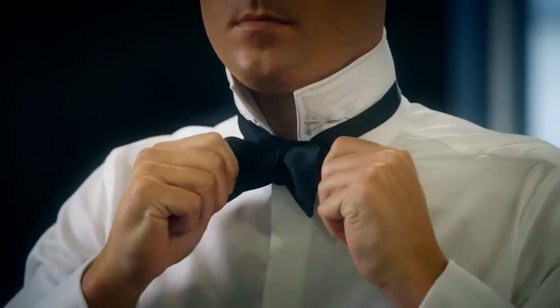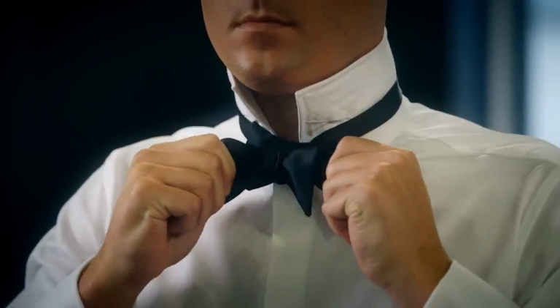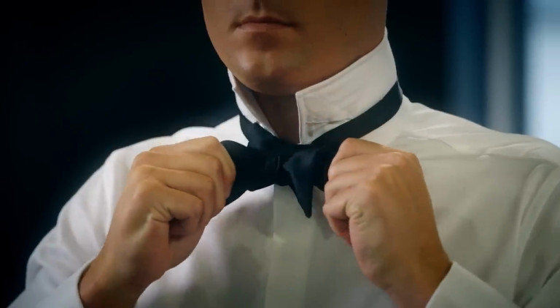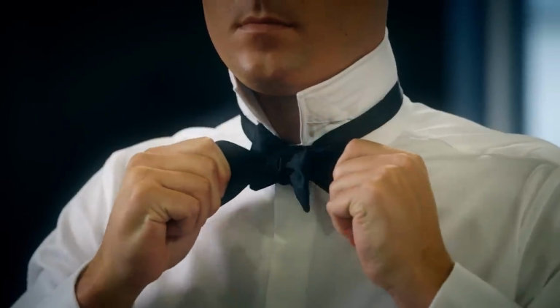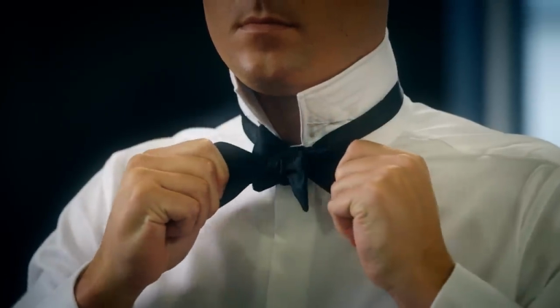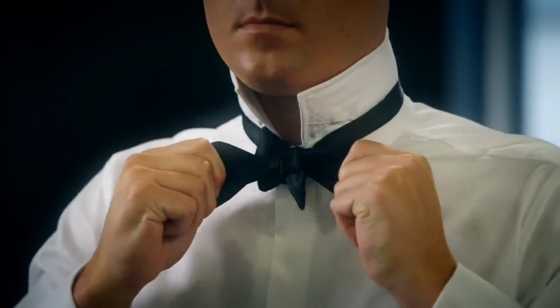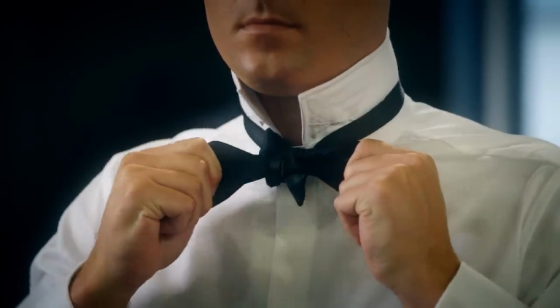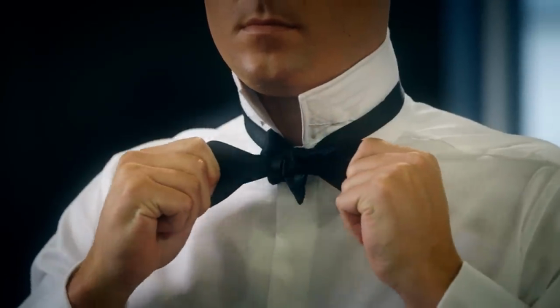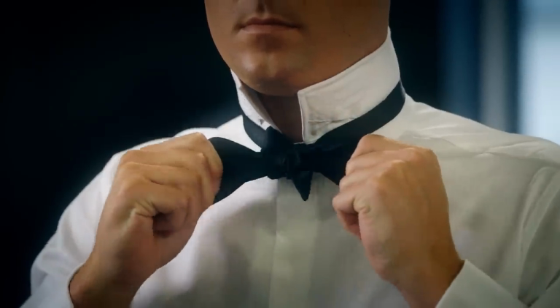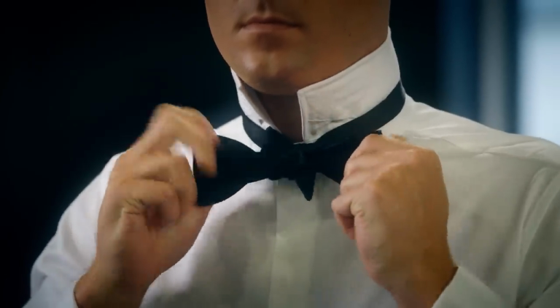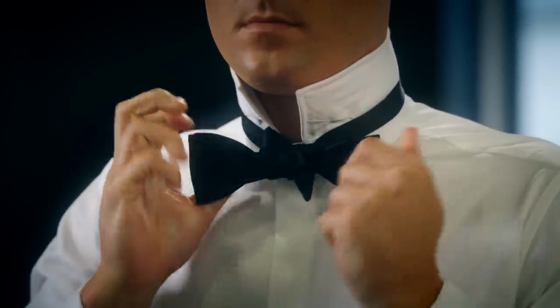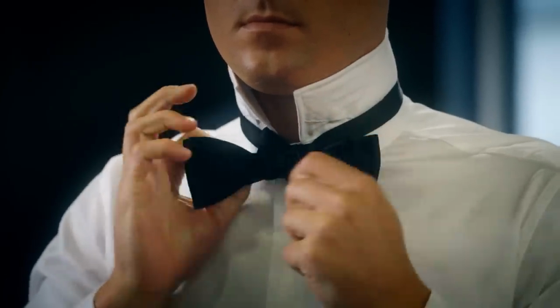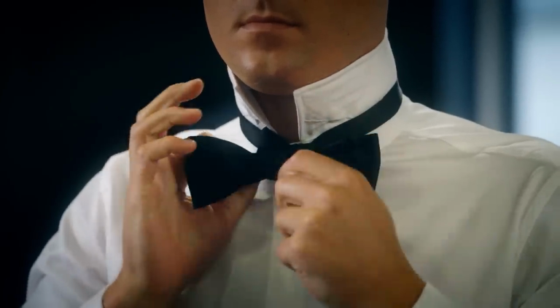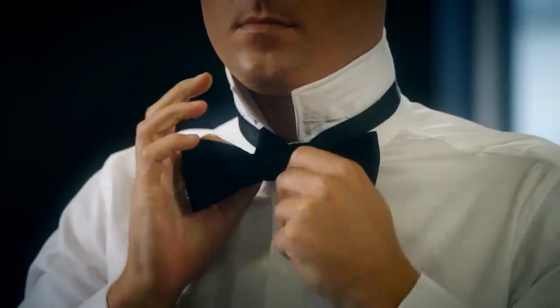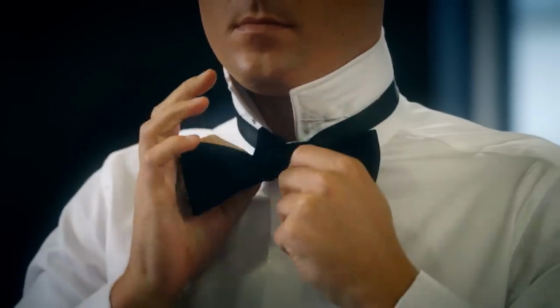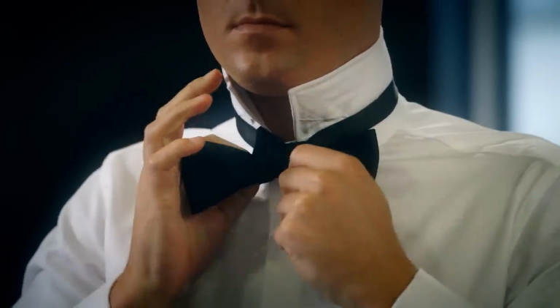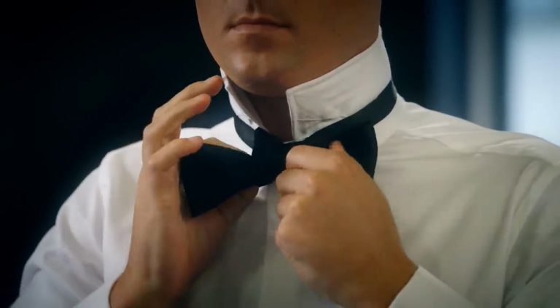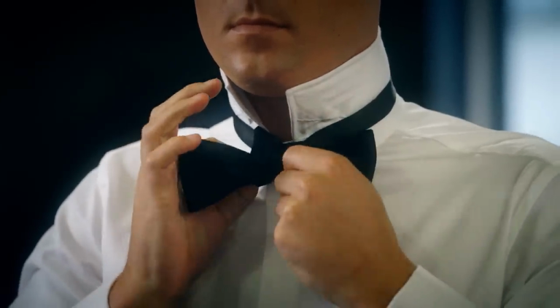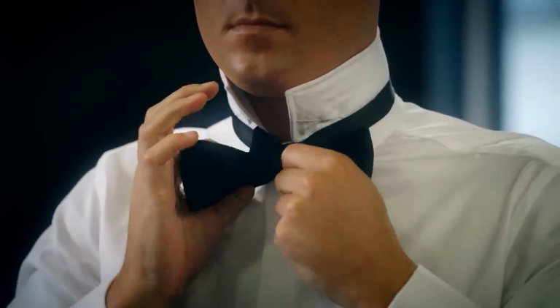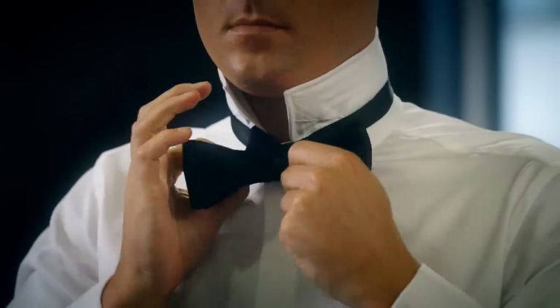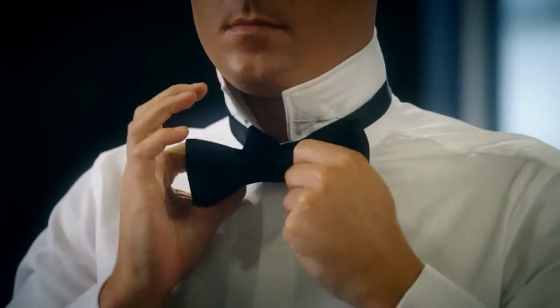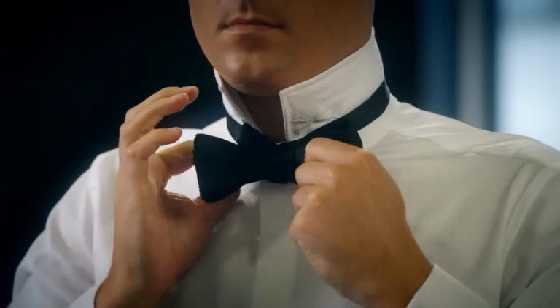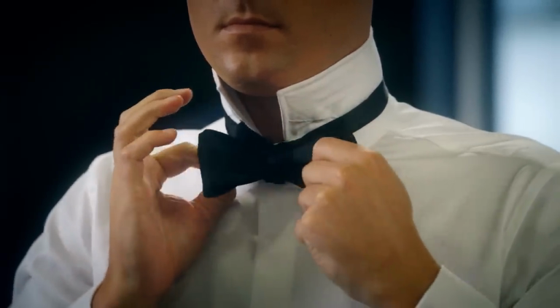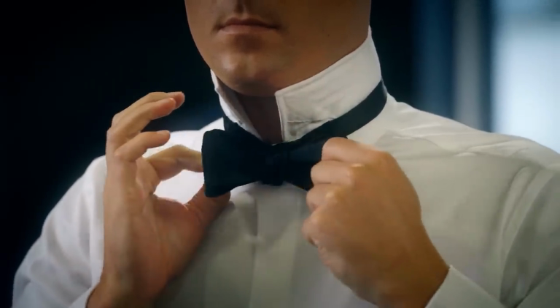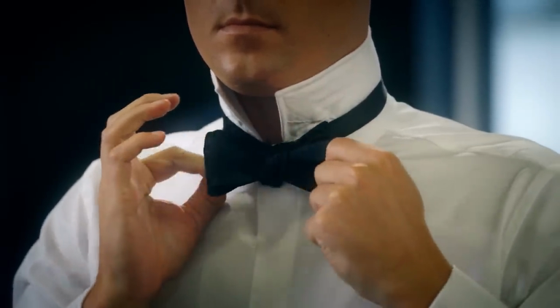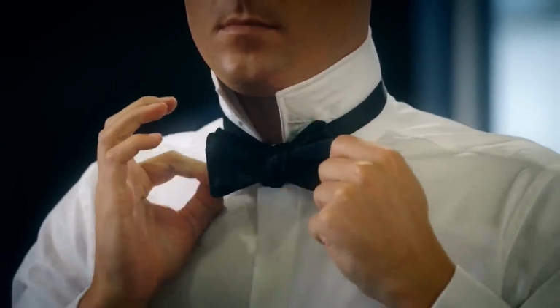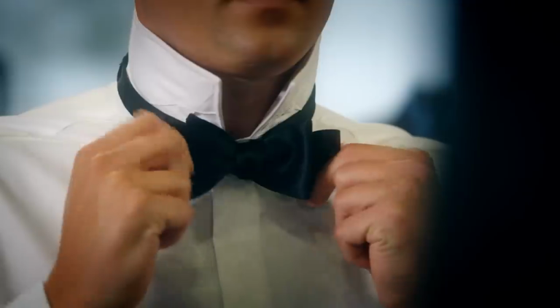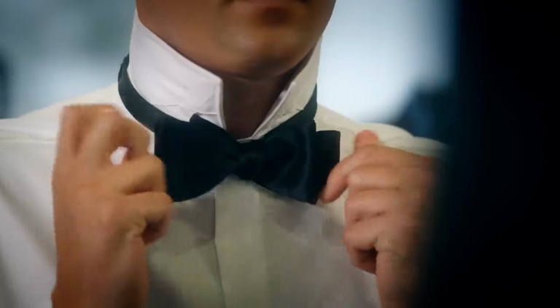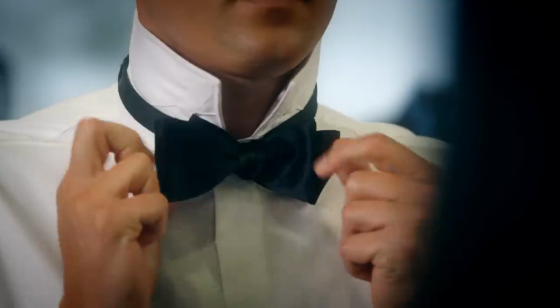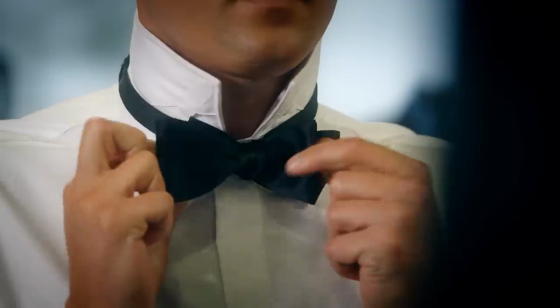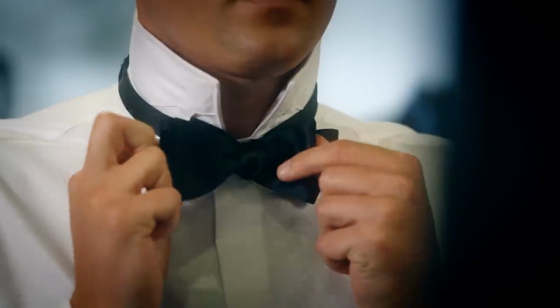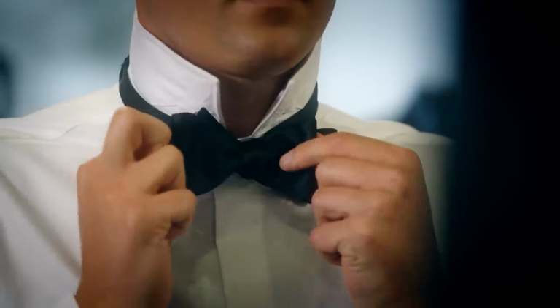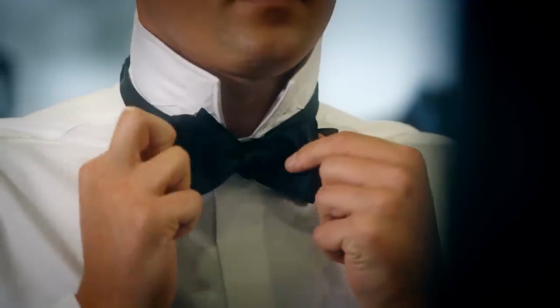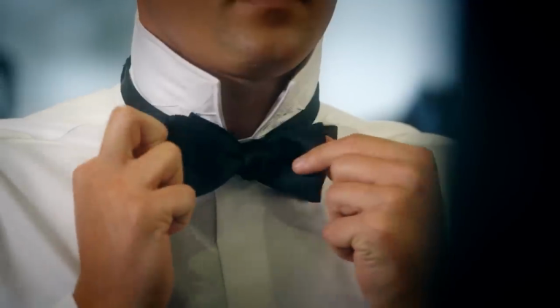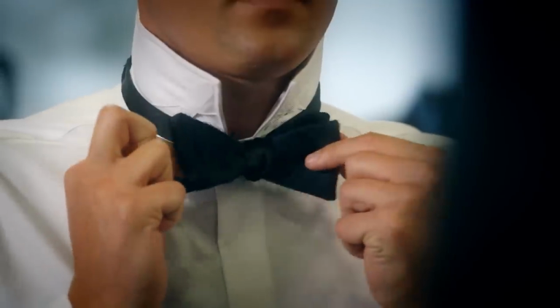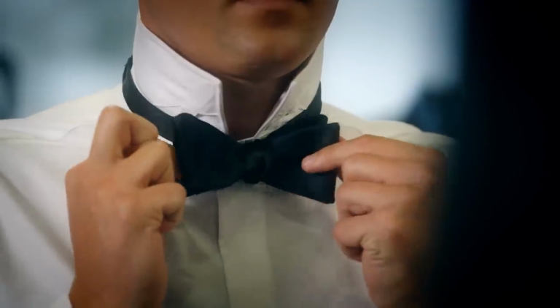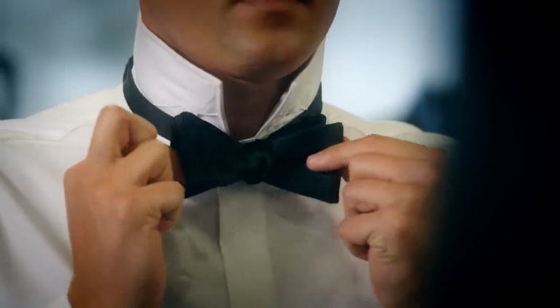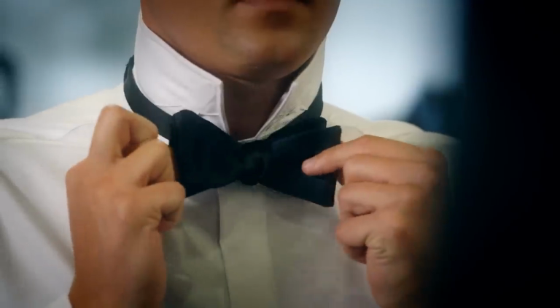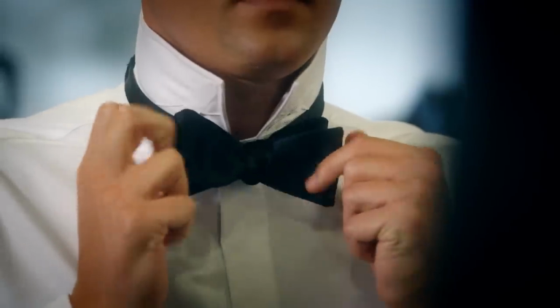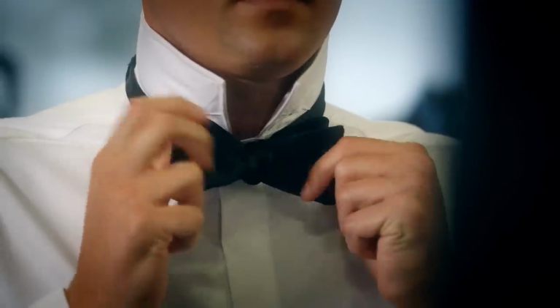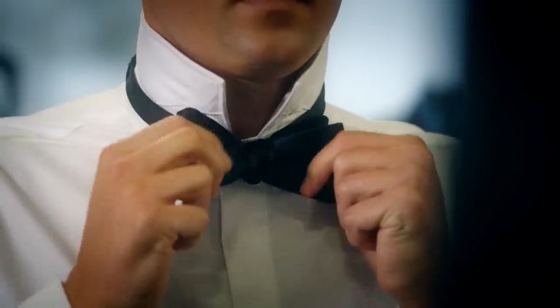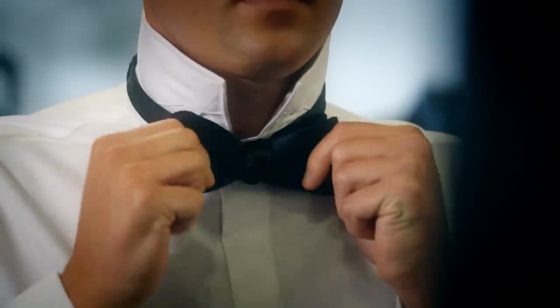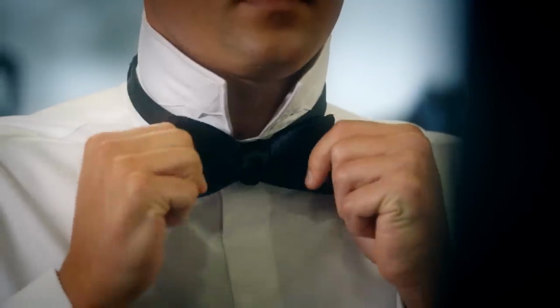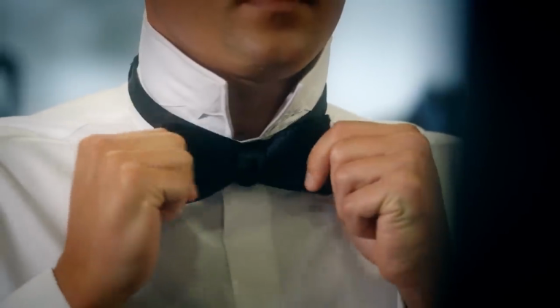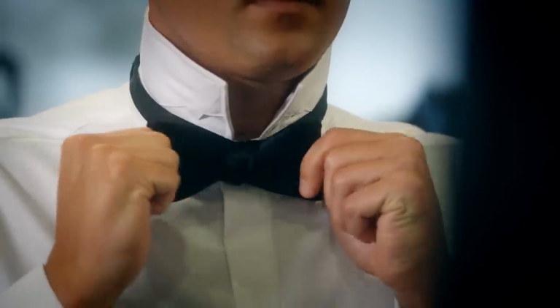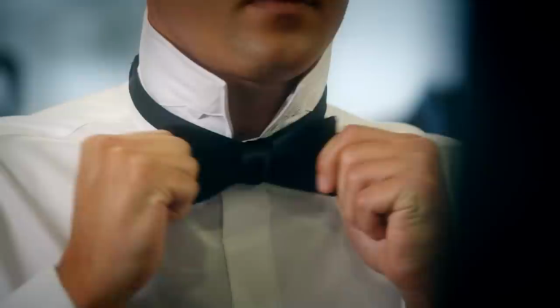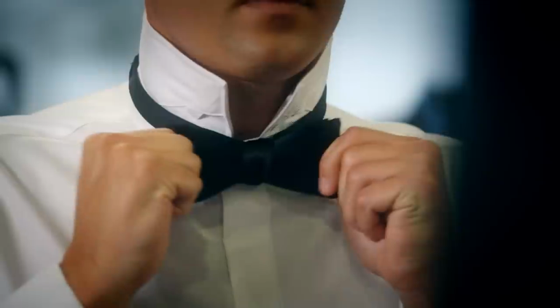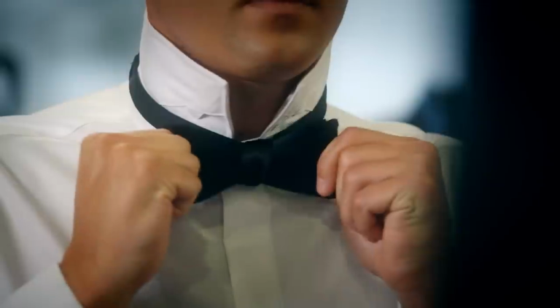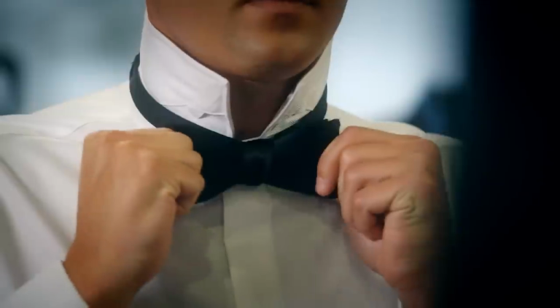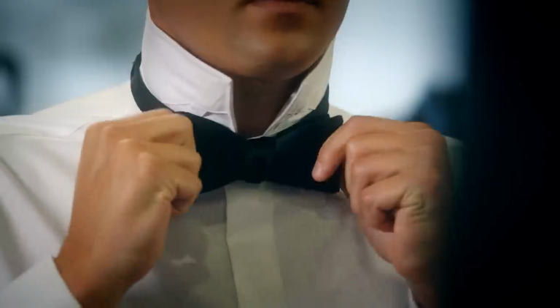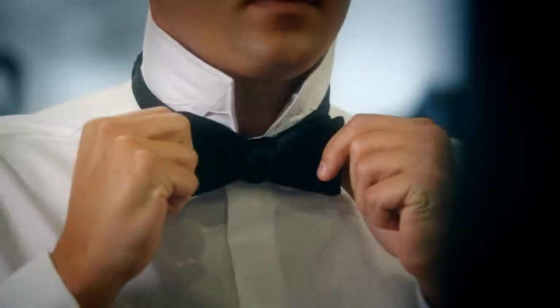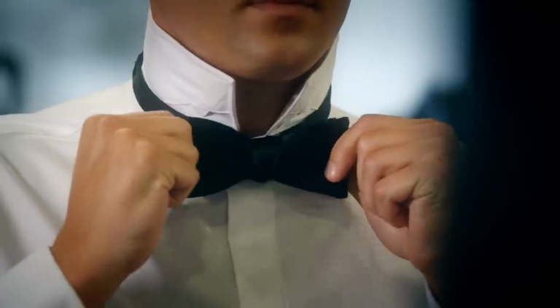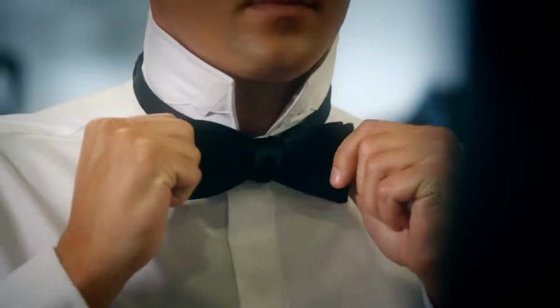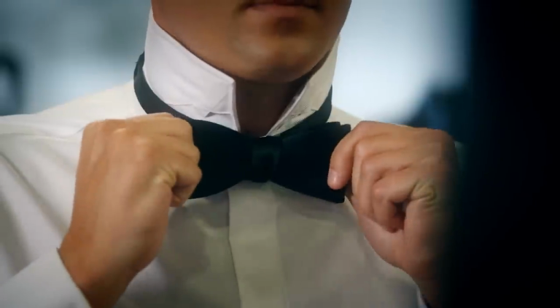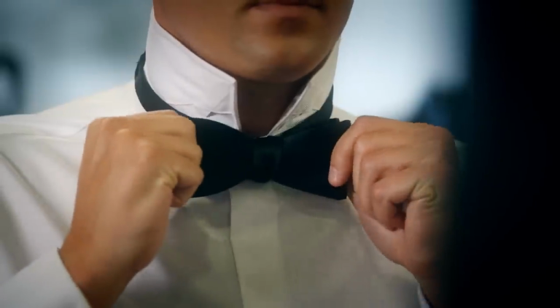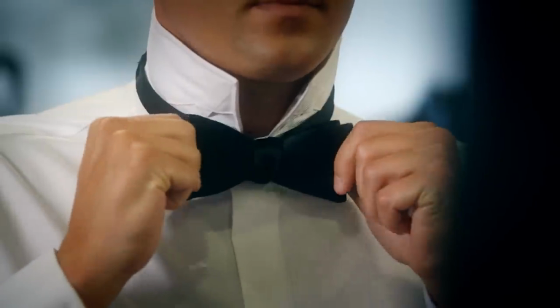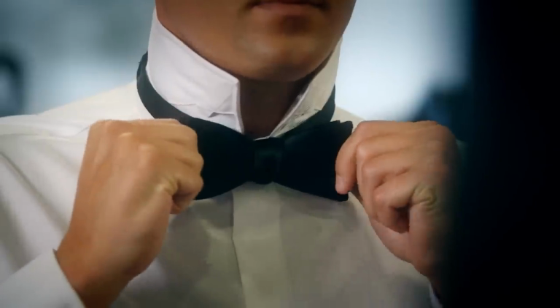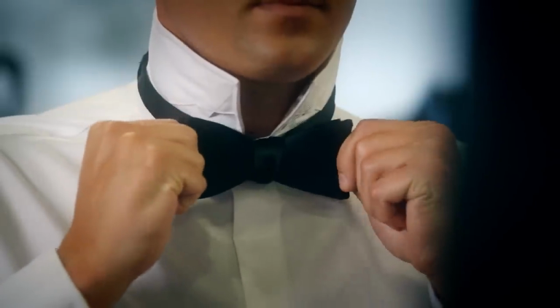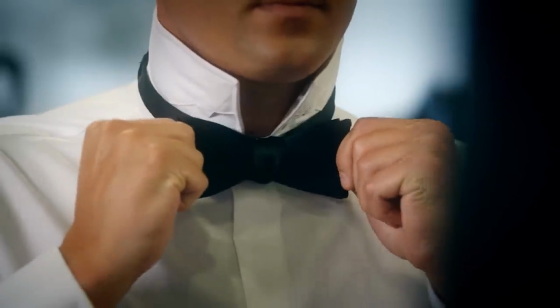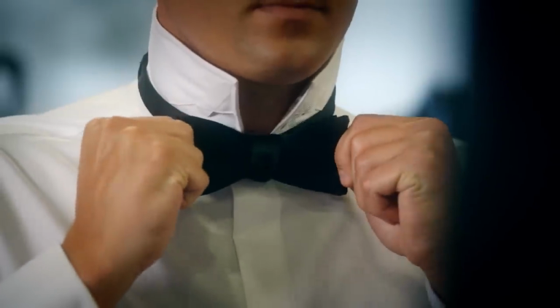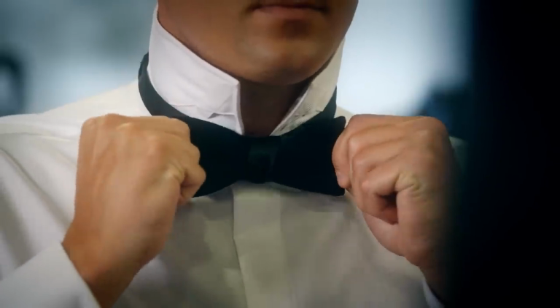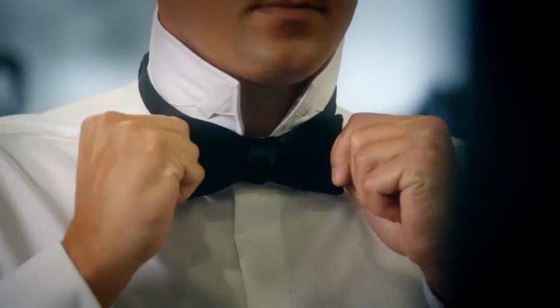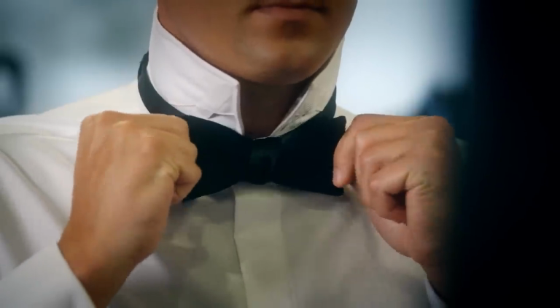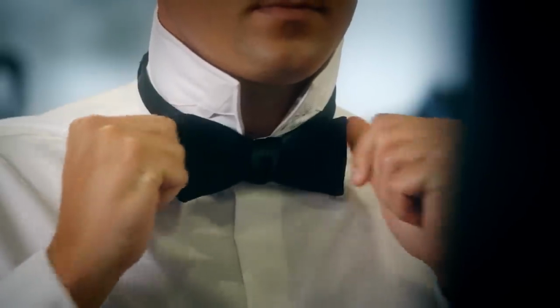Adjust and tighten. Congratulations, you've got yourself a bow tie.